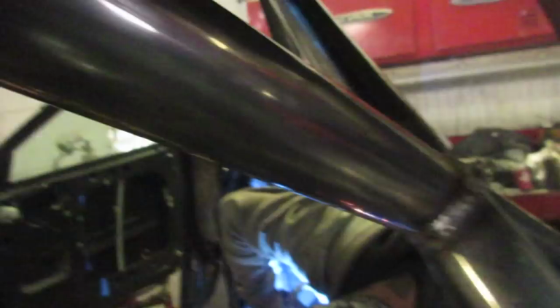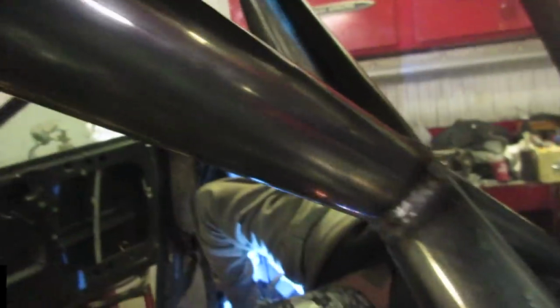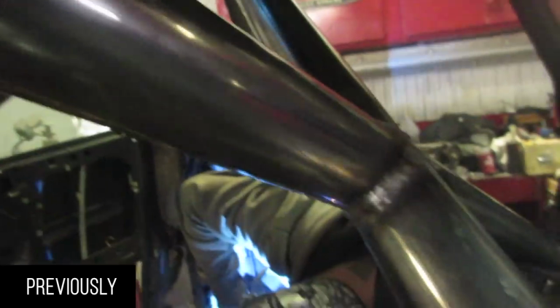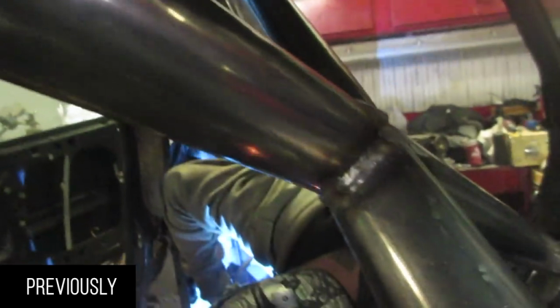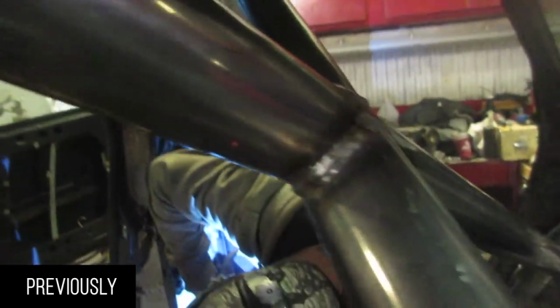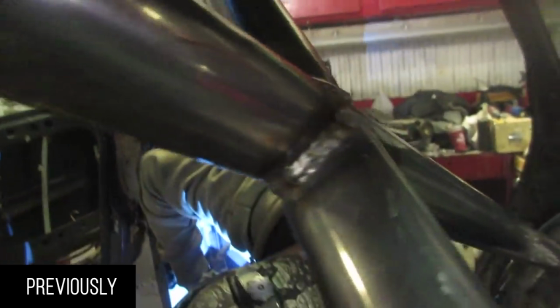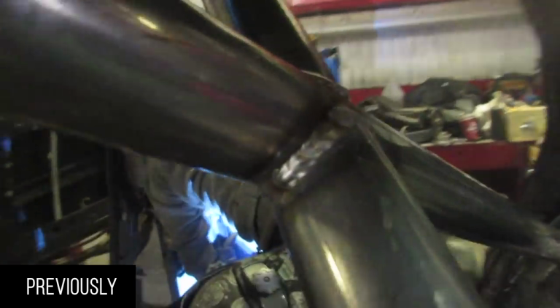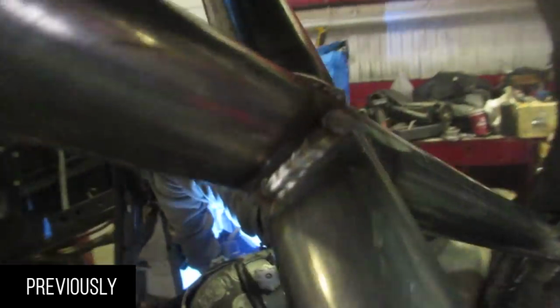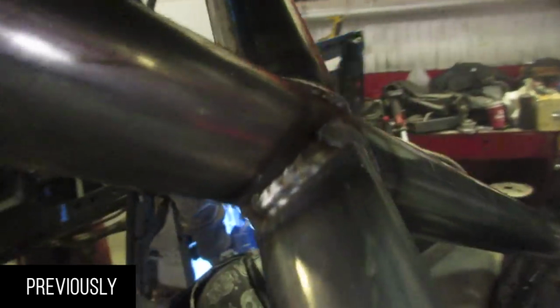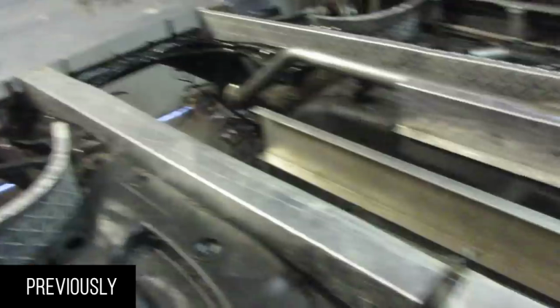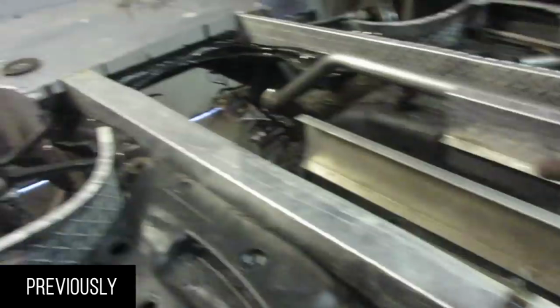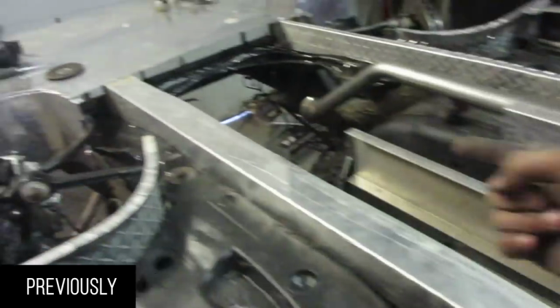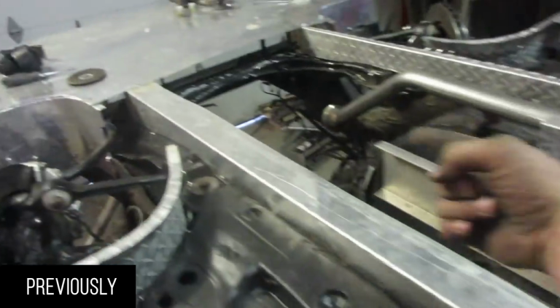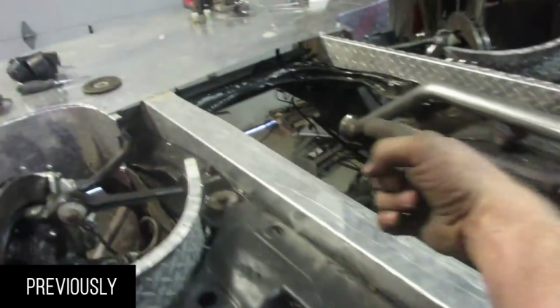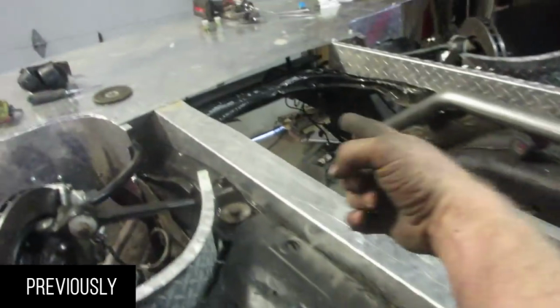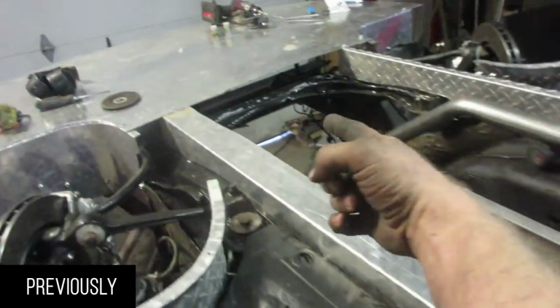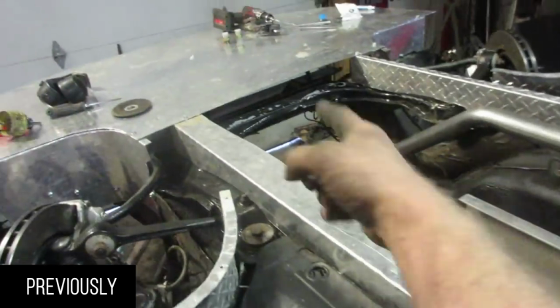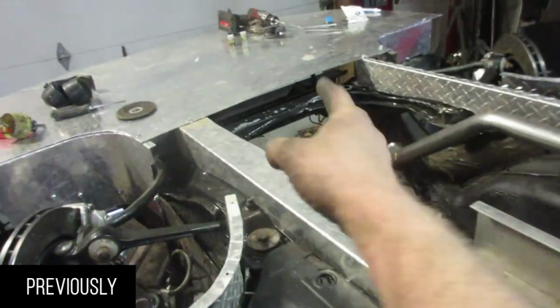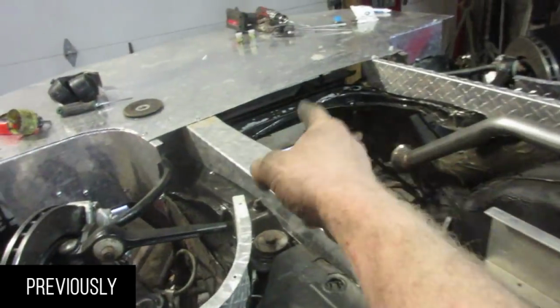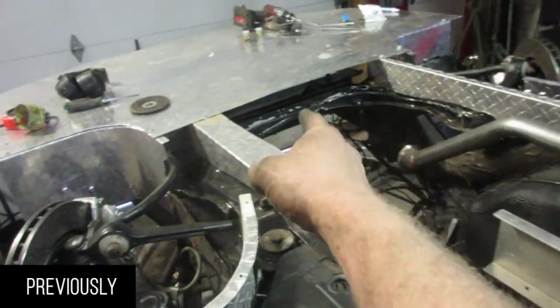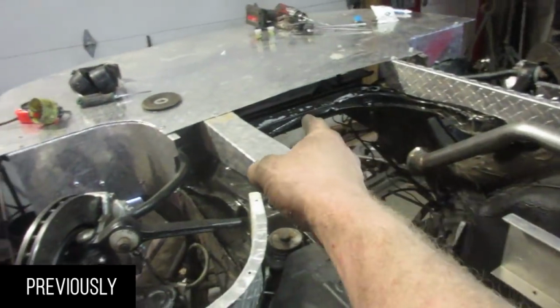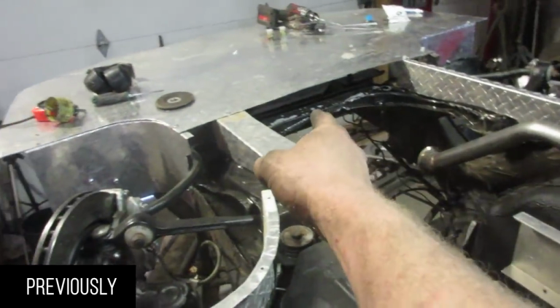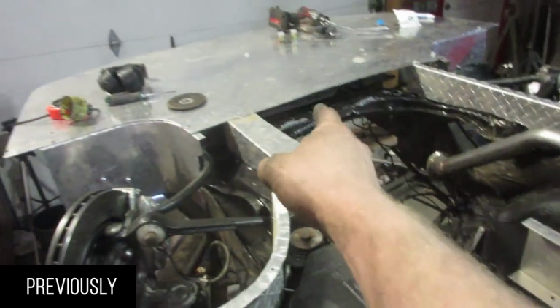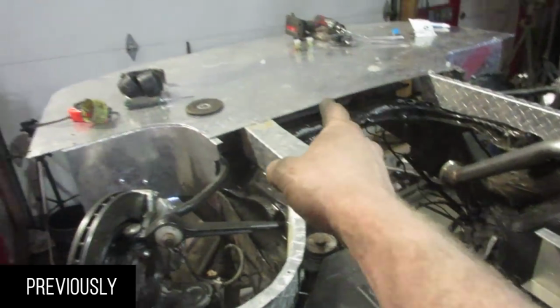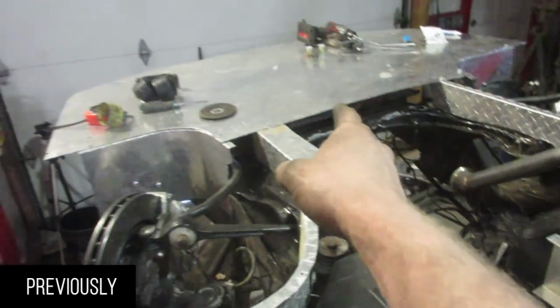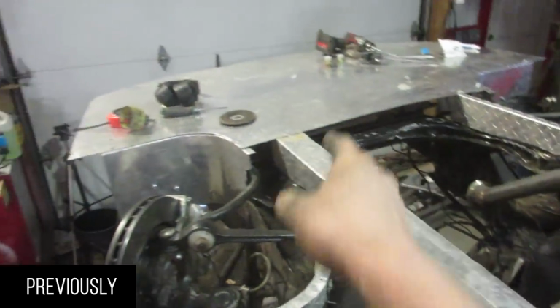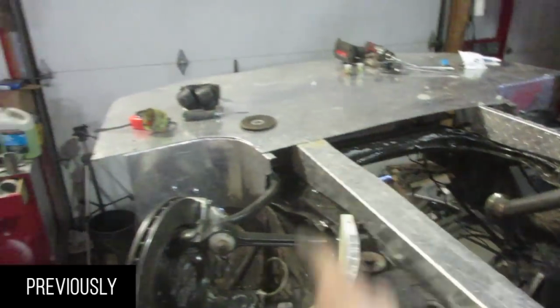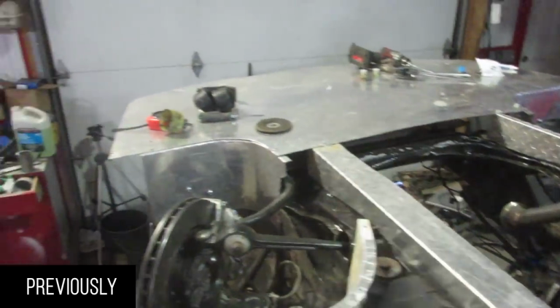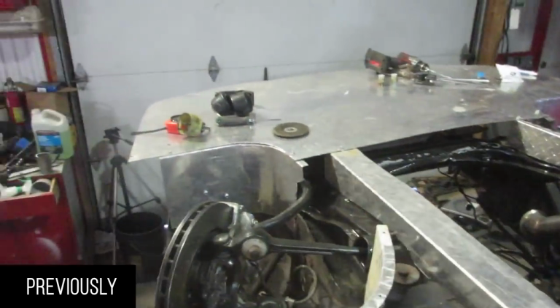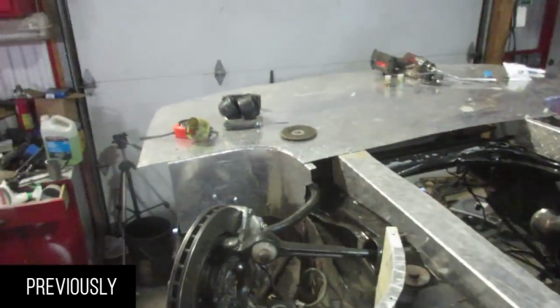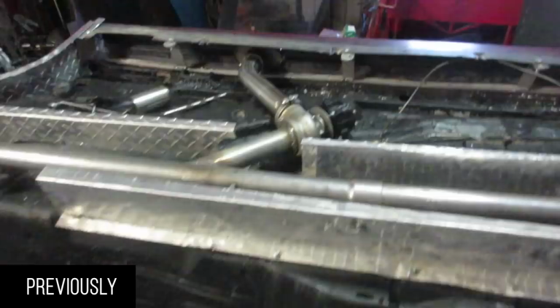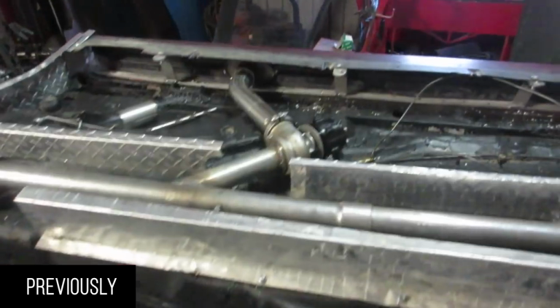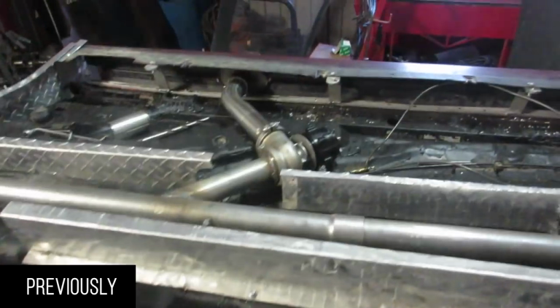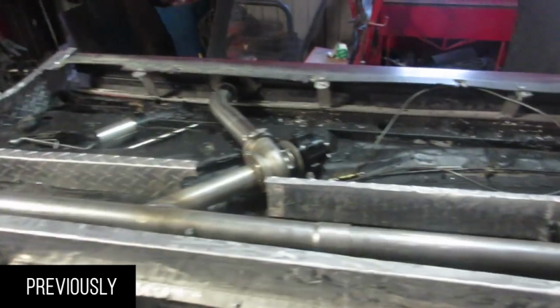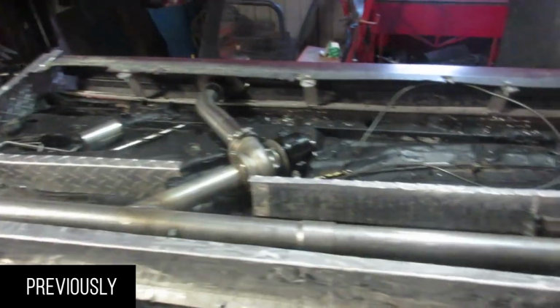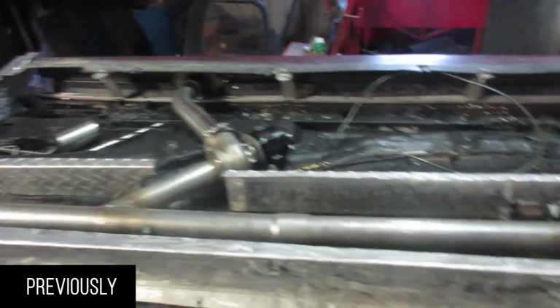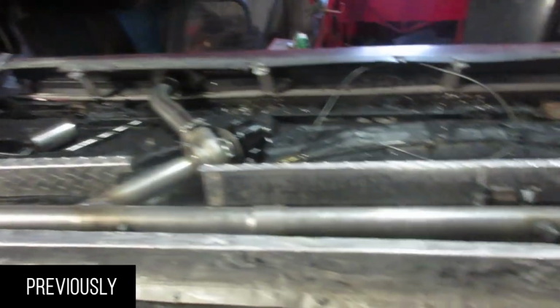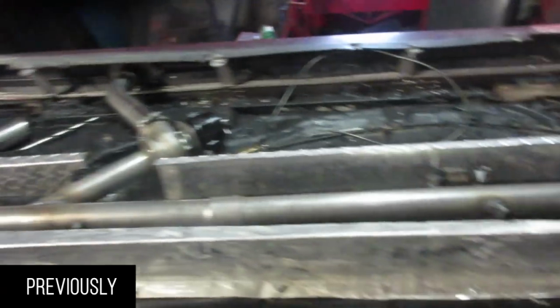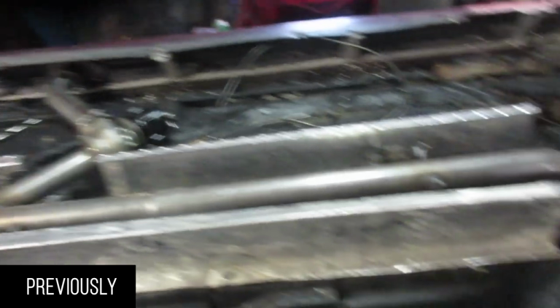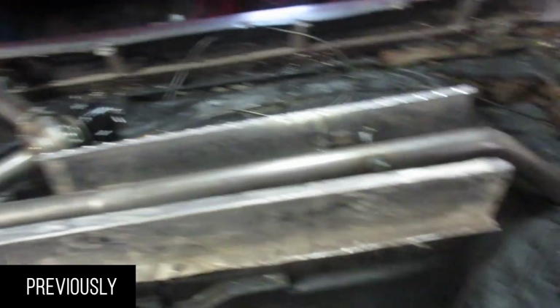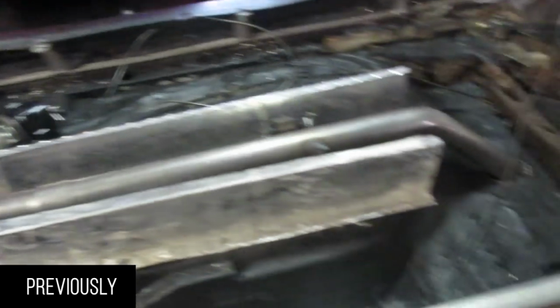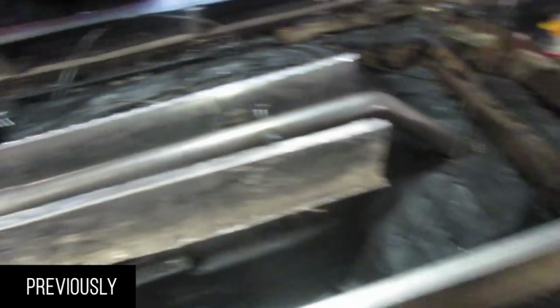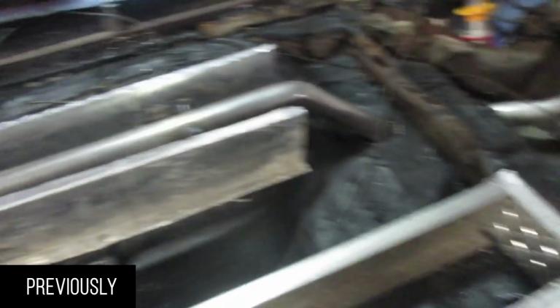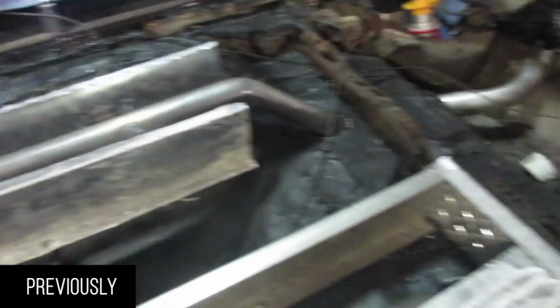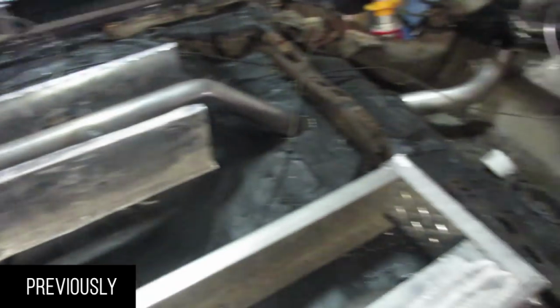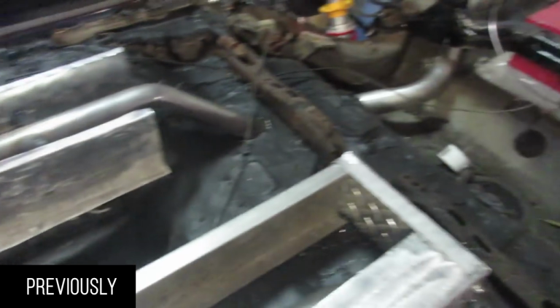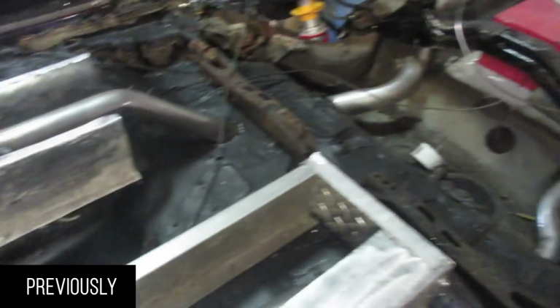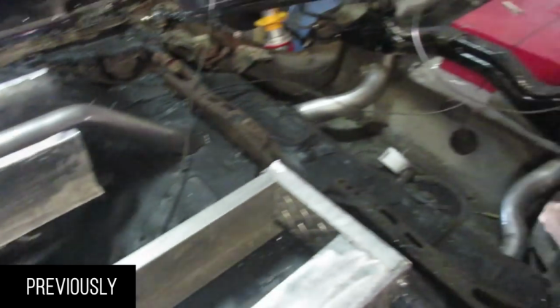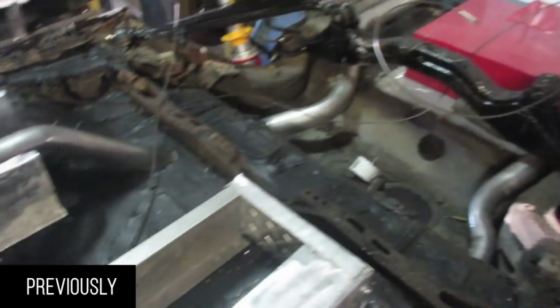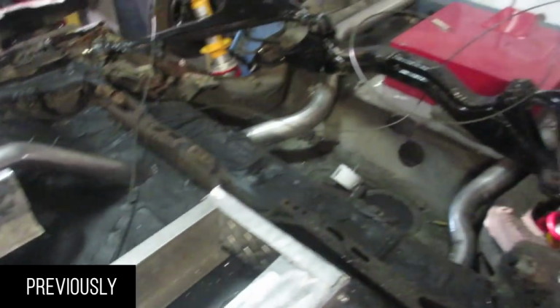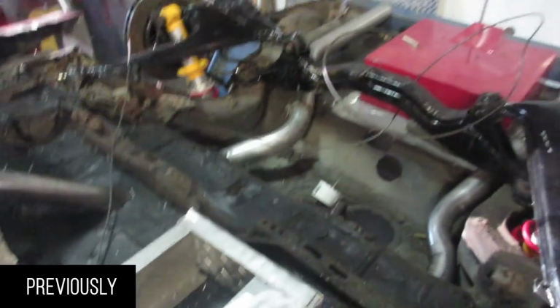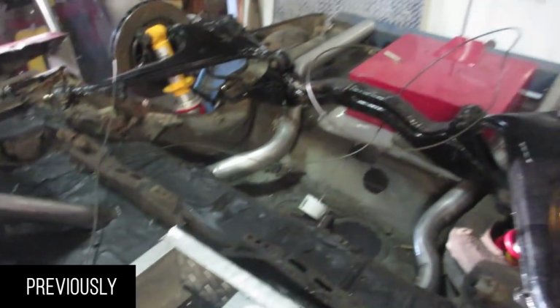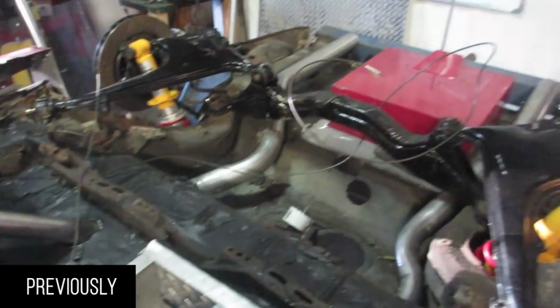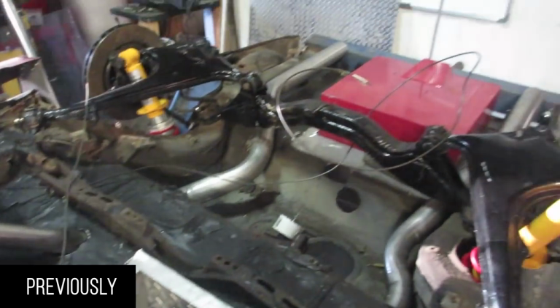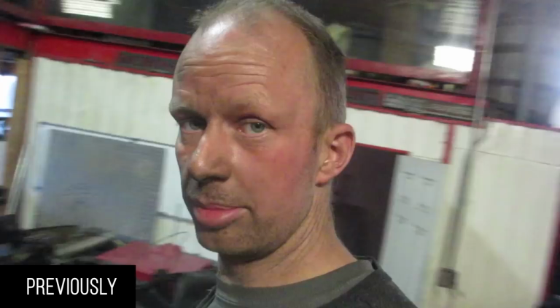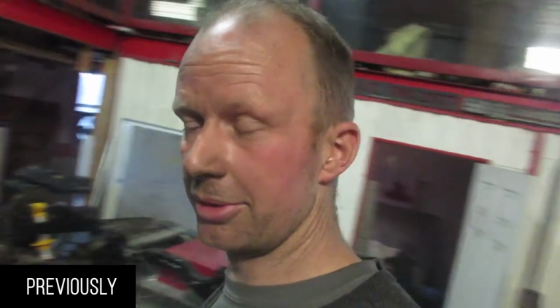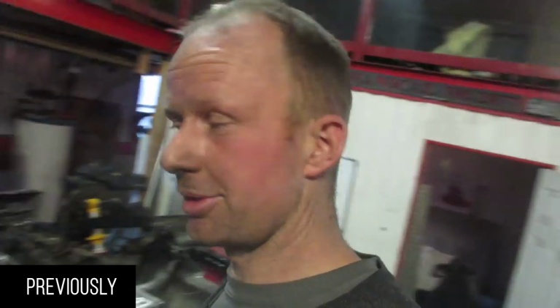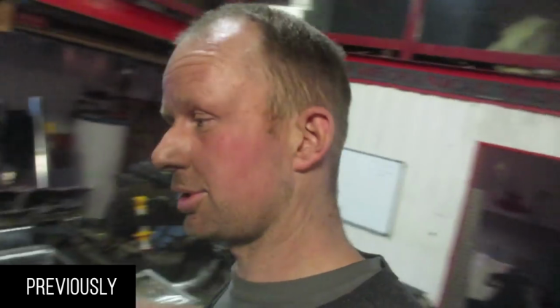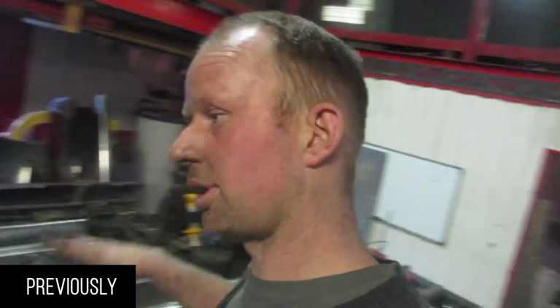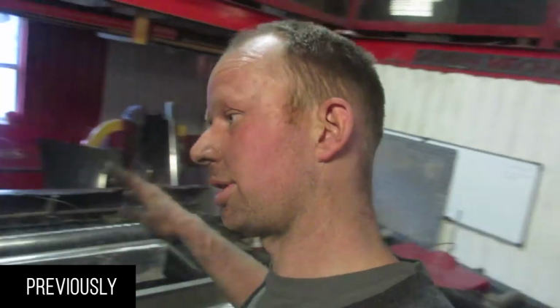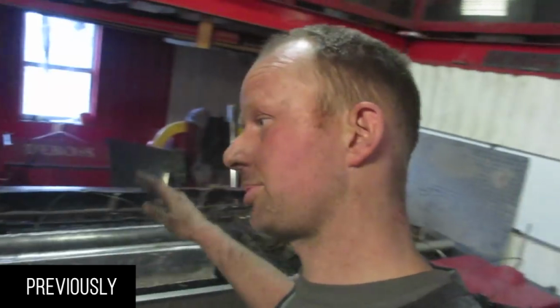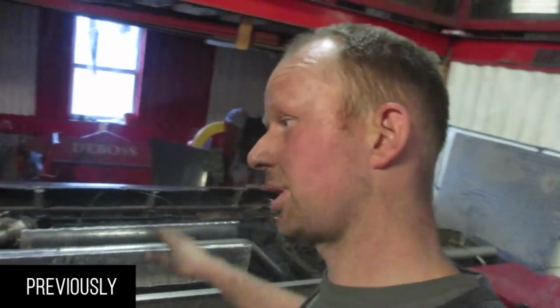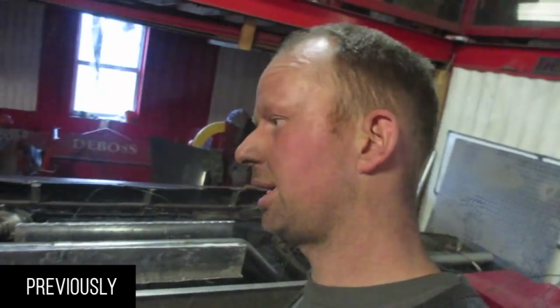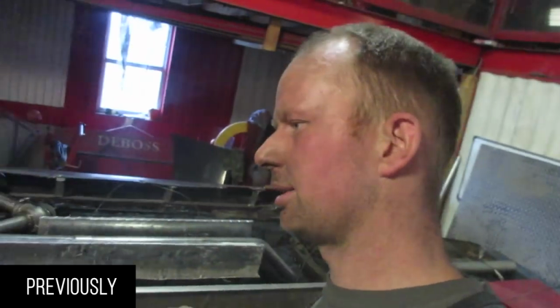All right, so we need a full skid plate for our Audi. If you ever do anything like this, I highly recommend that you build this car upside down.